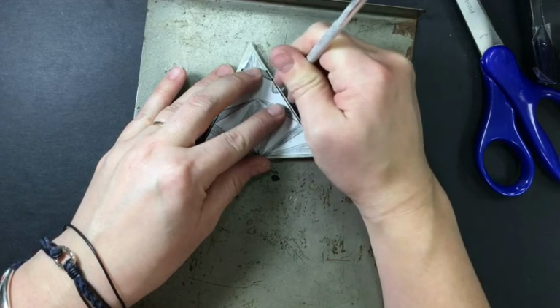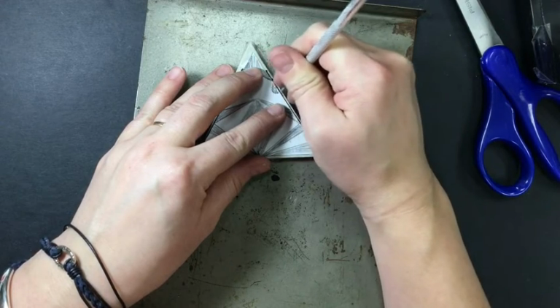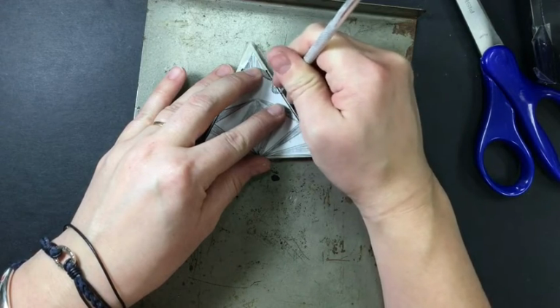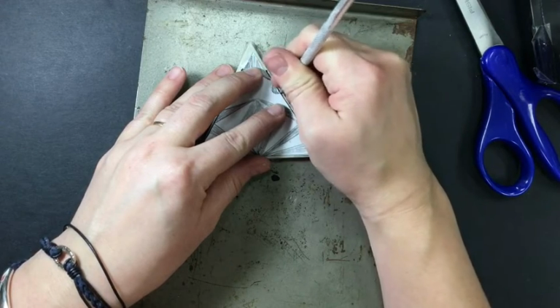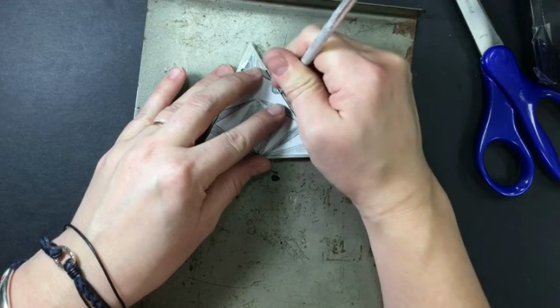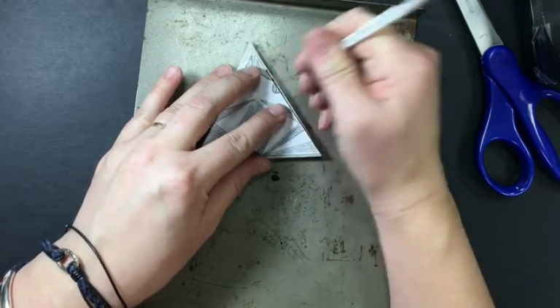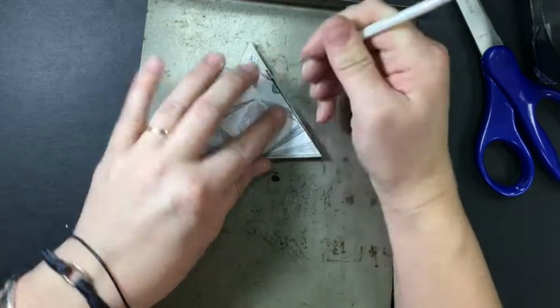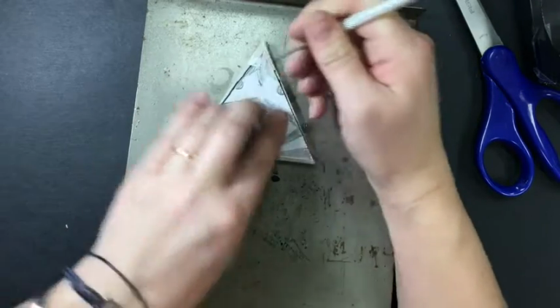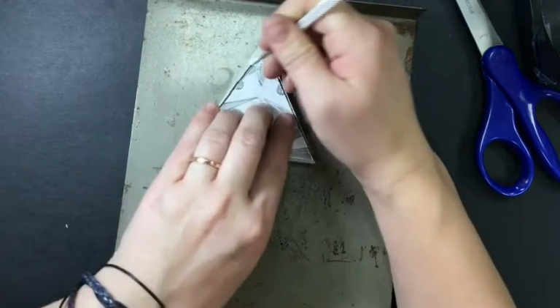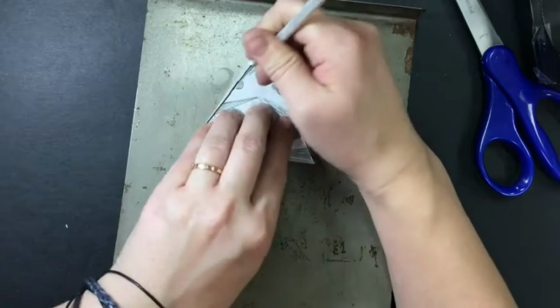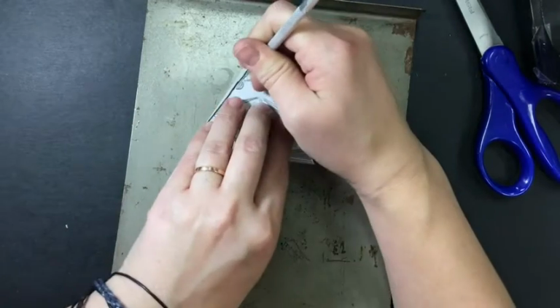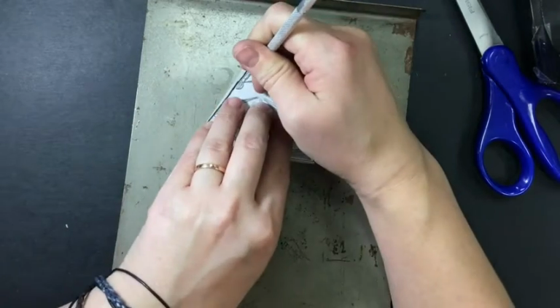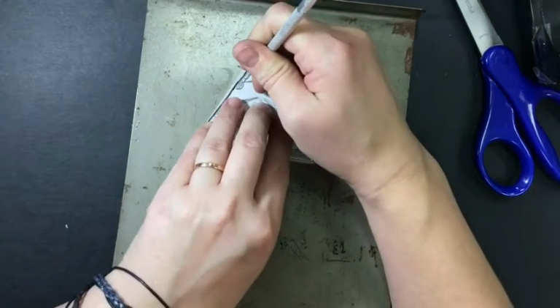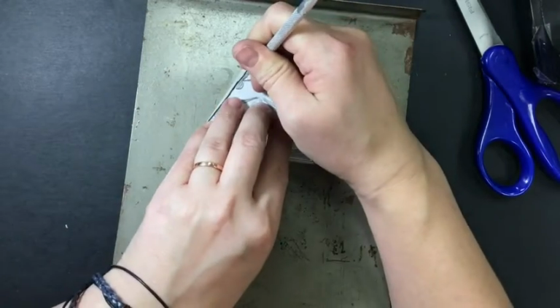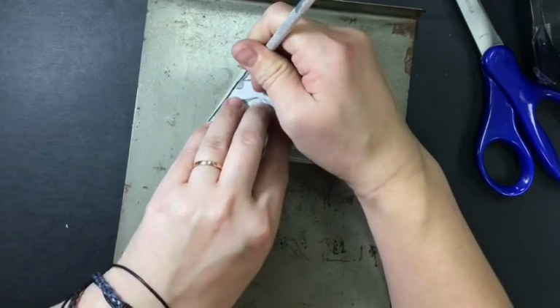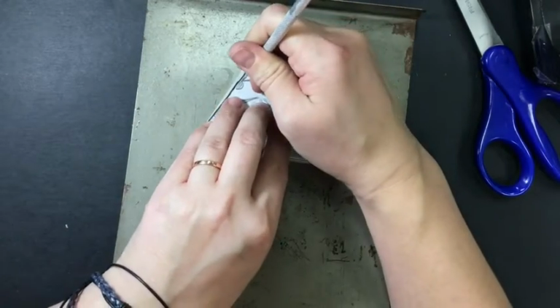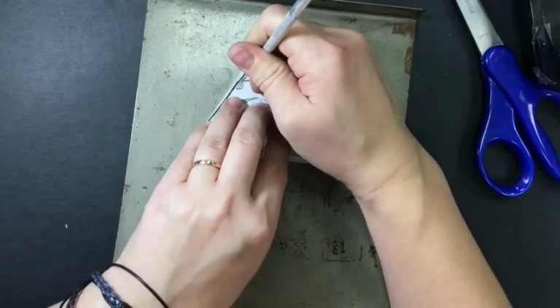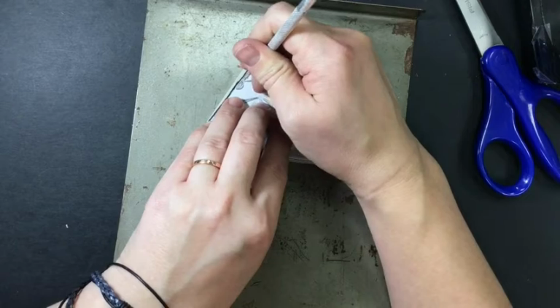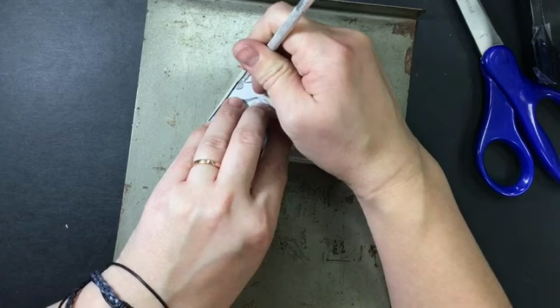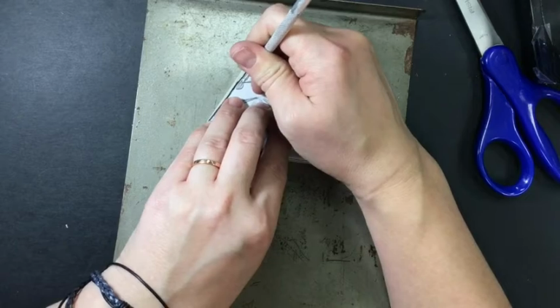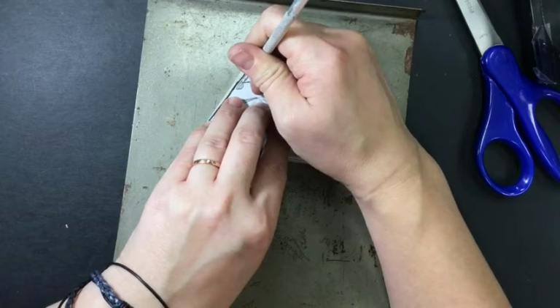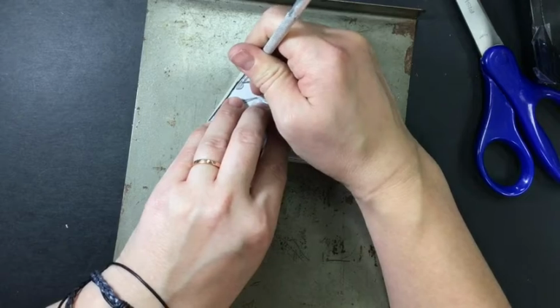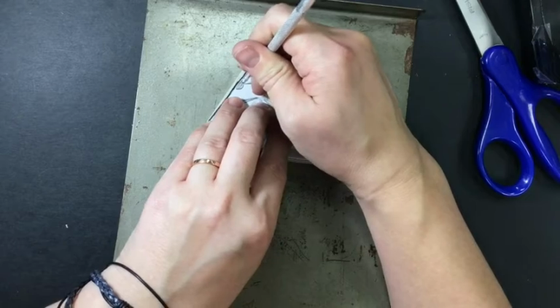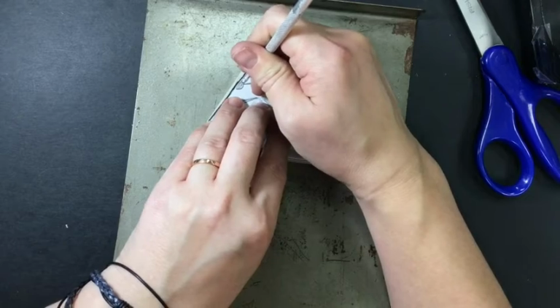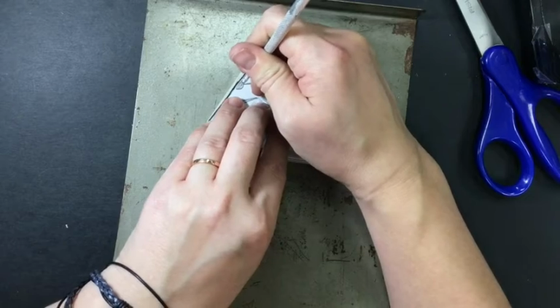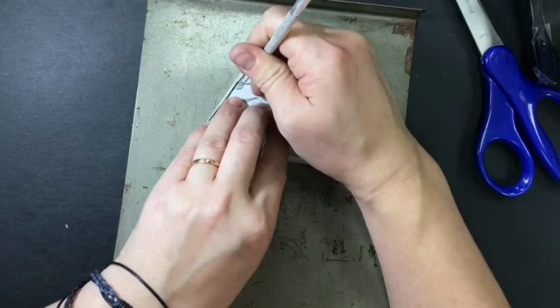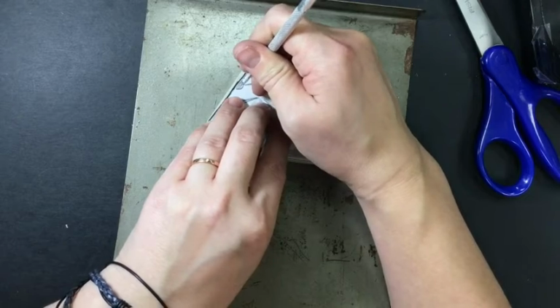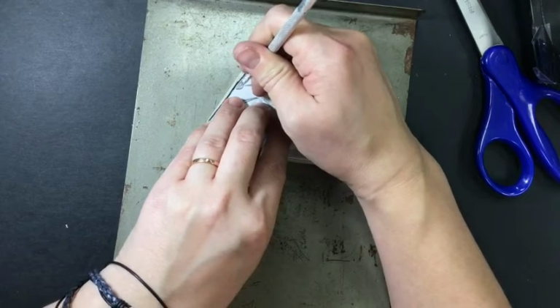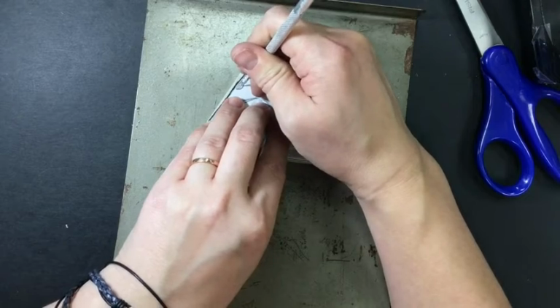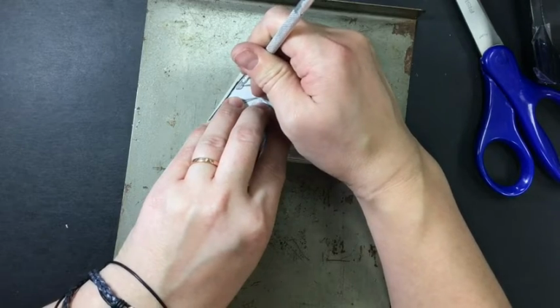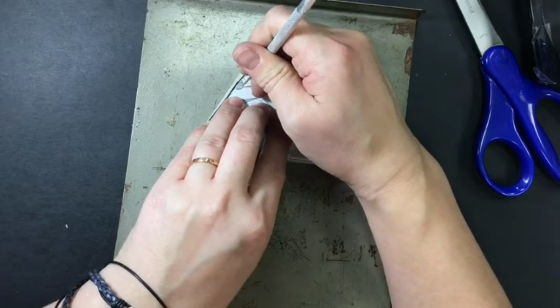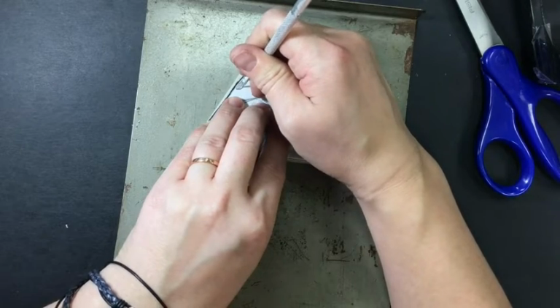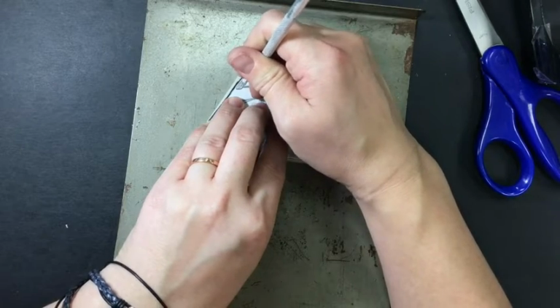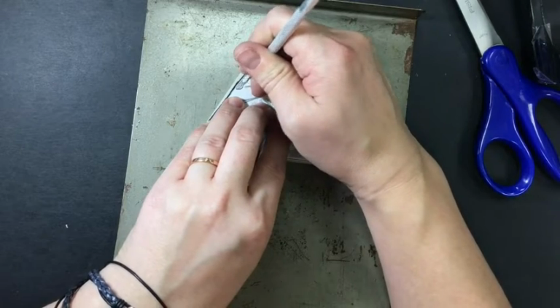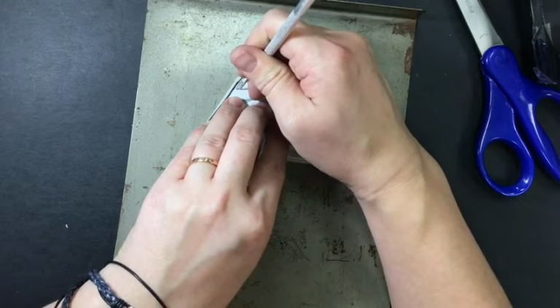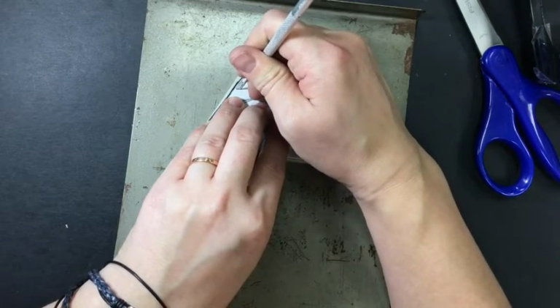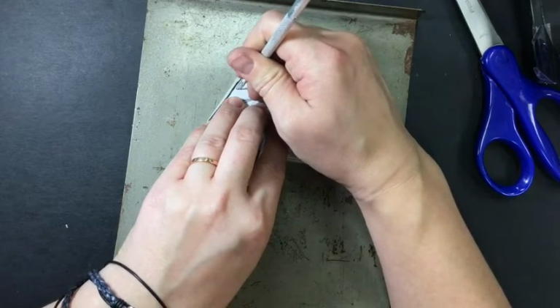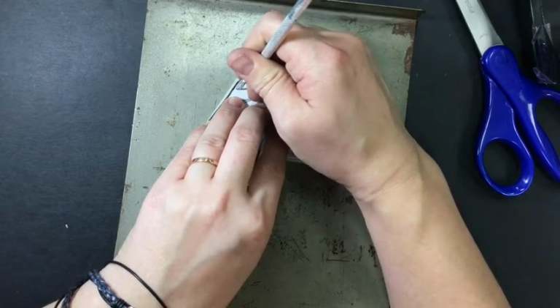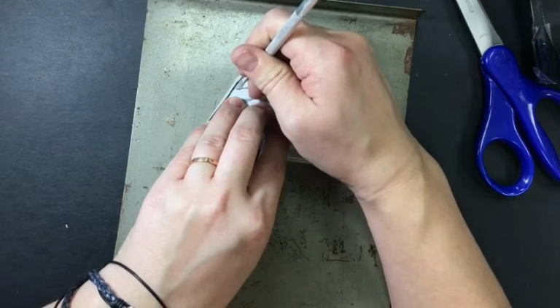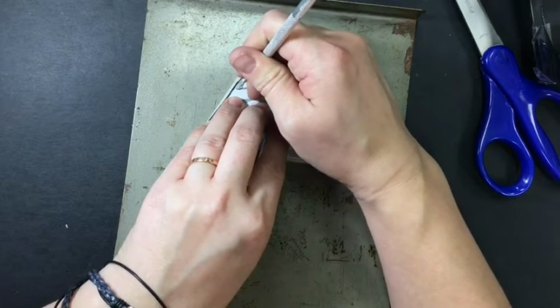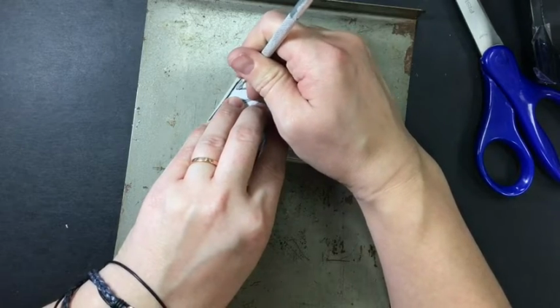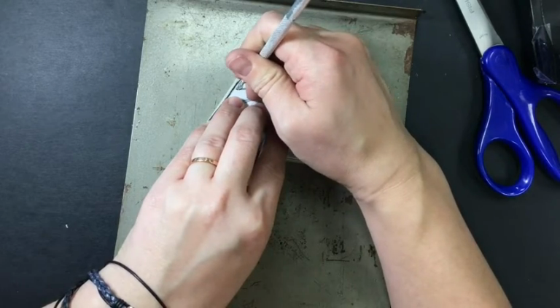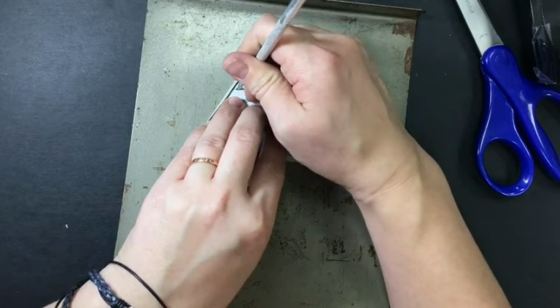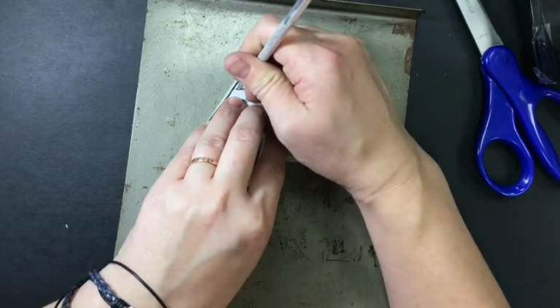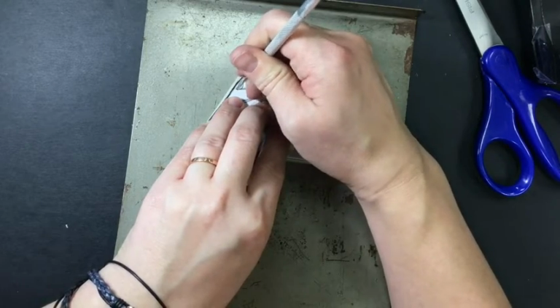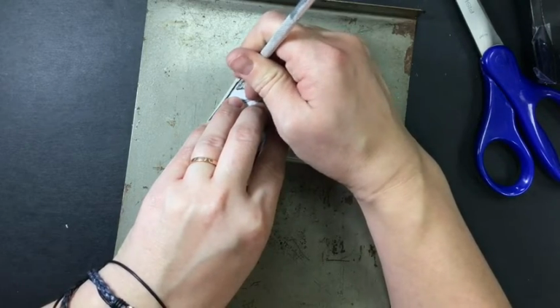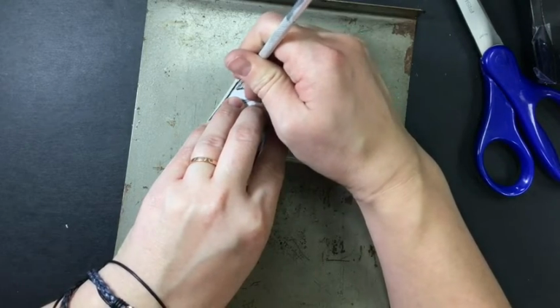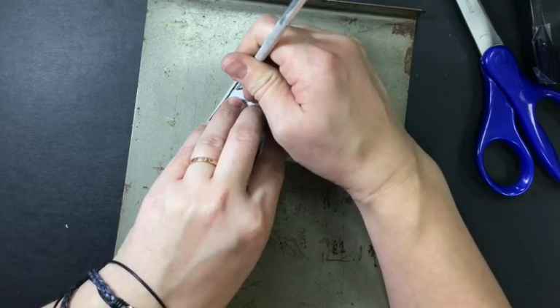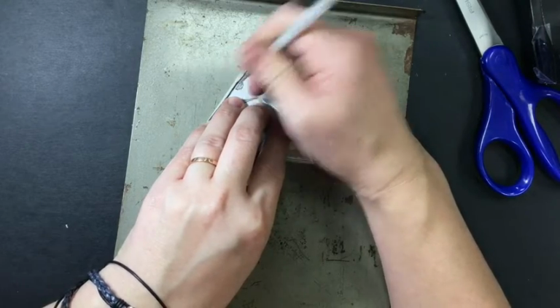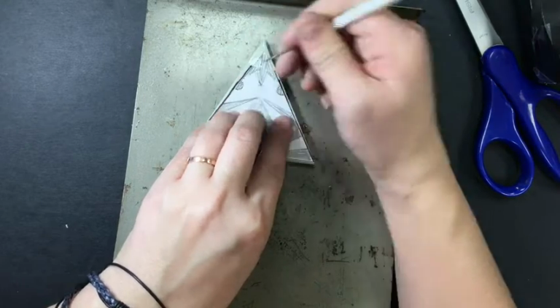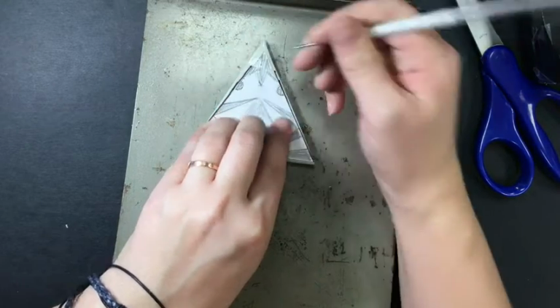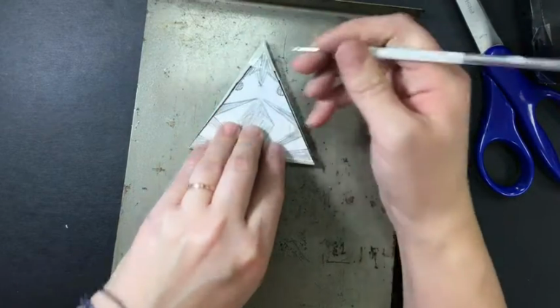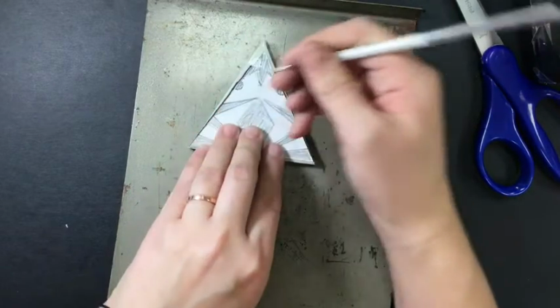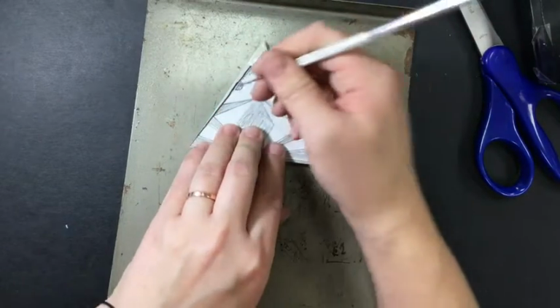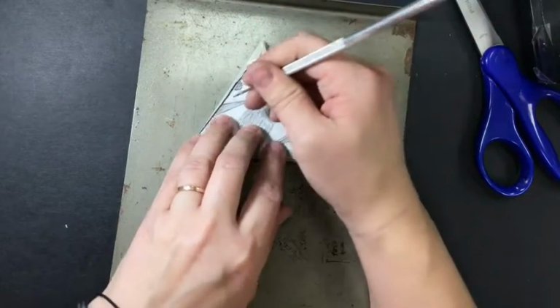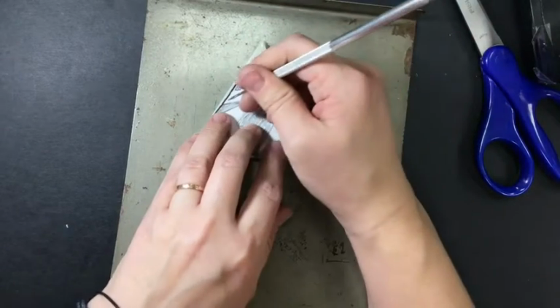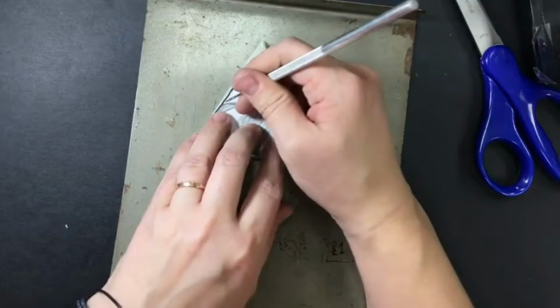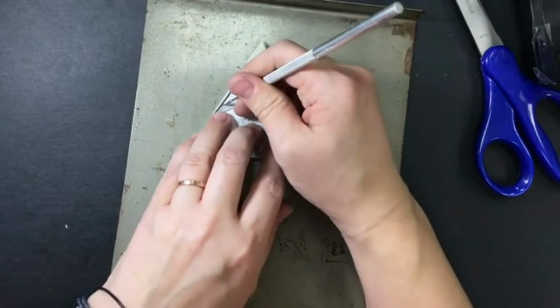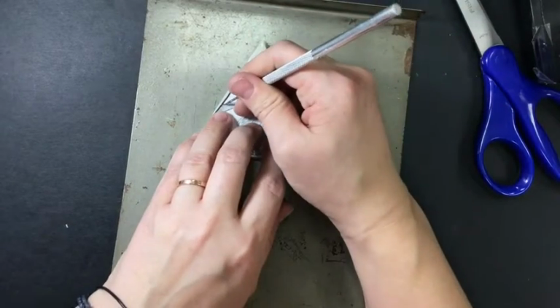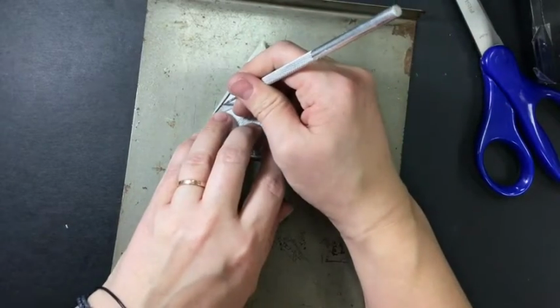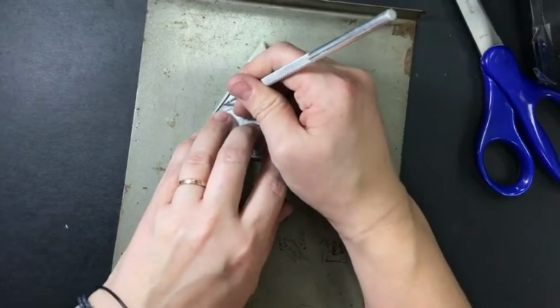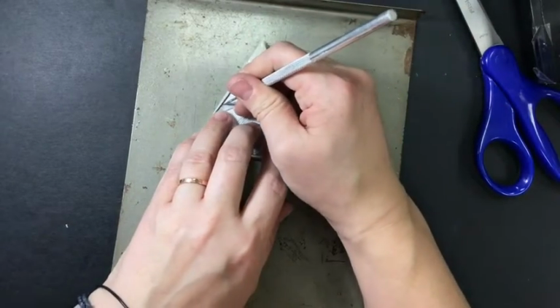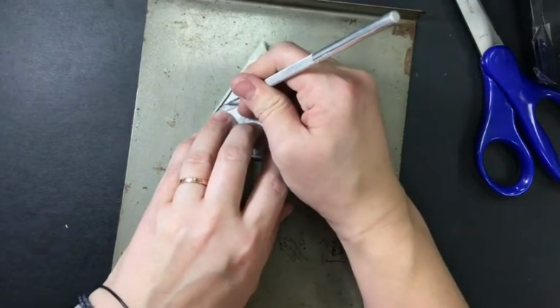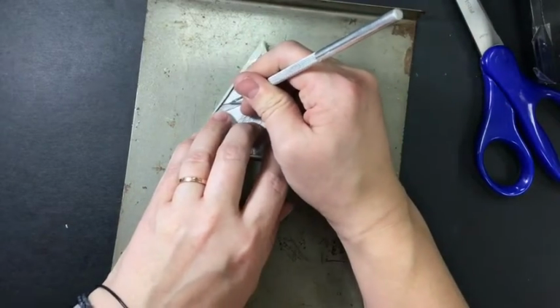Another way students like to do this is to poke little holes along the edge of their design — if they can't stand the feel of it ripping, or if you have a smaller shape, it might be easier to just poke the holes.